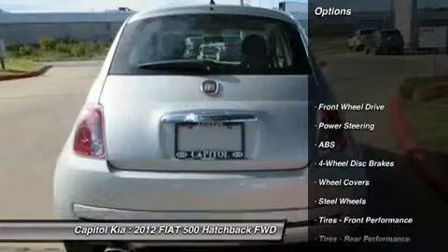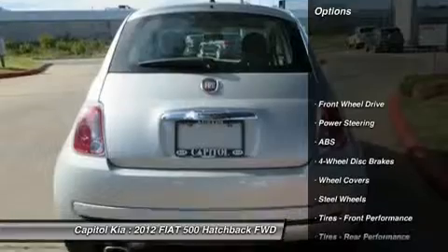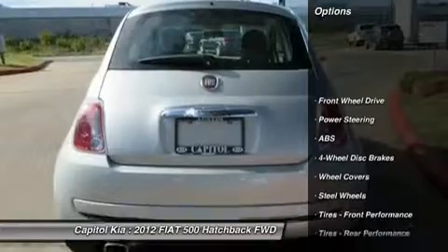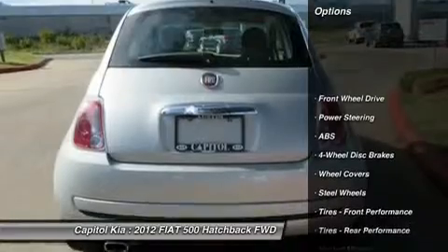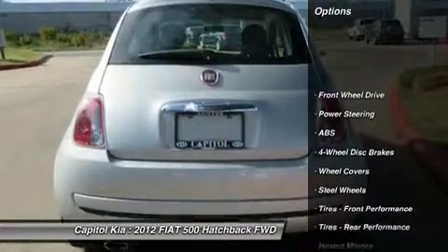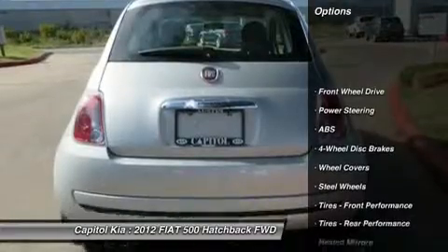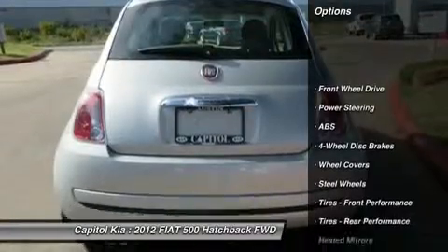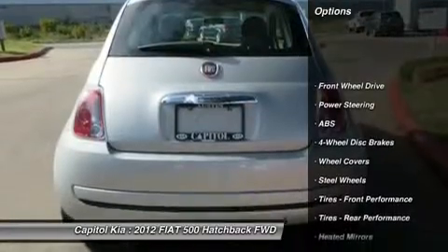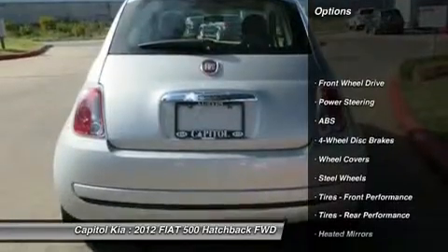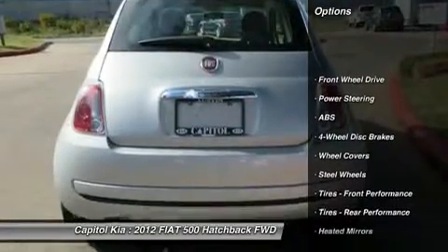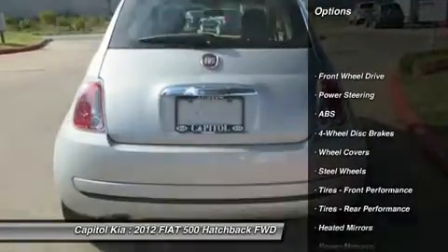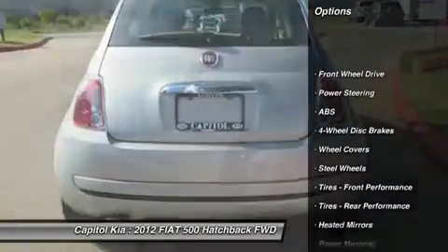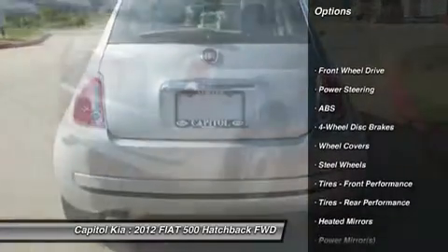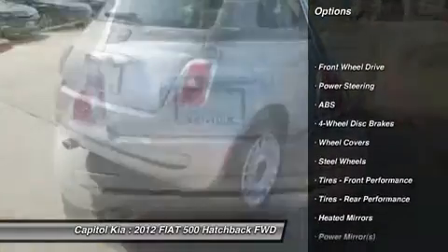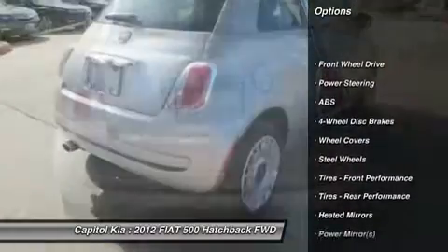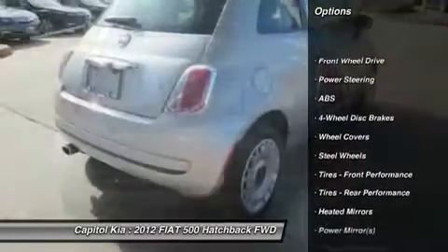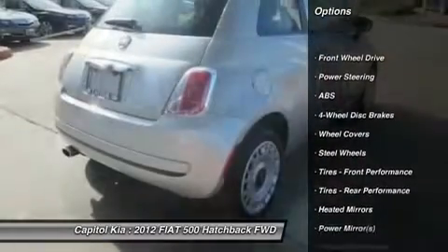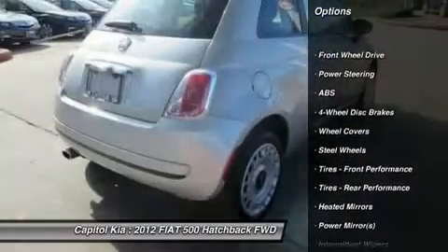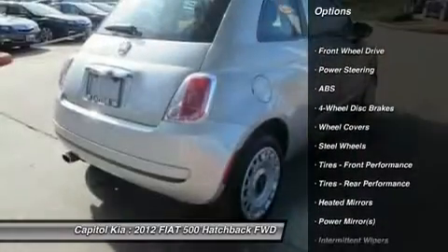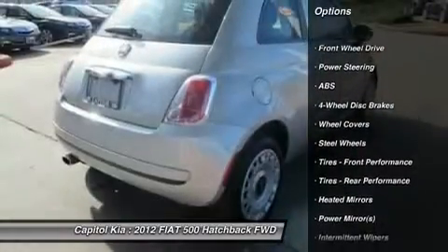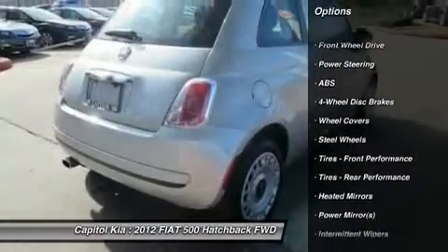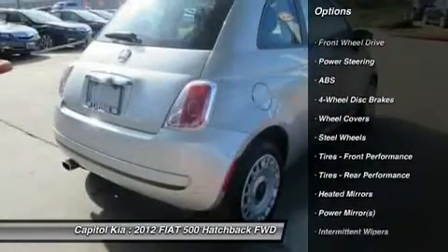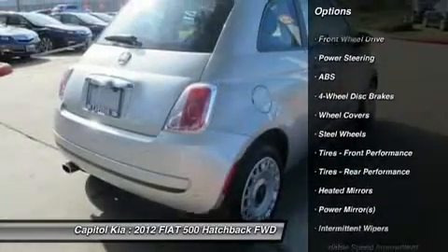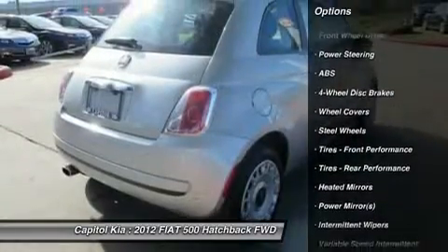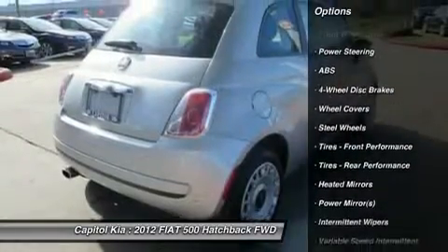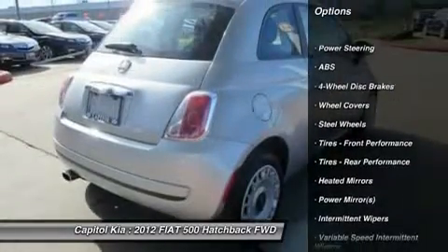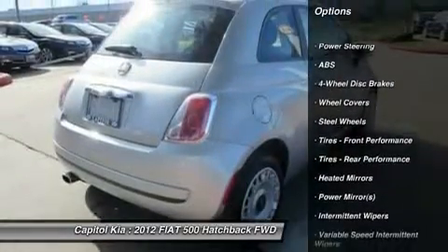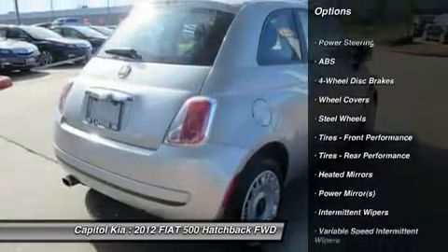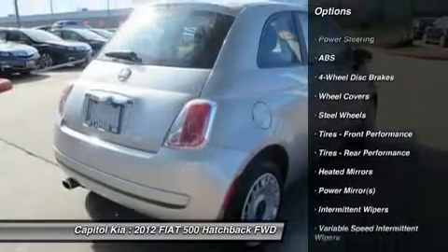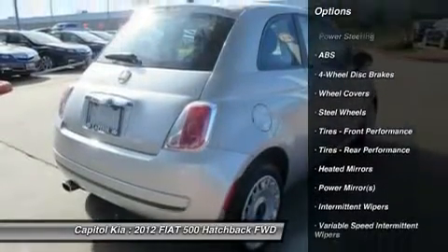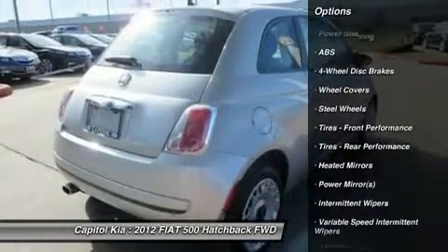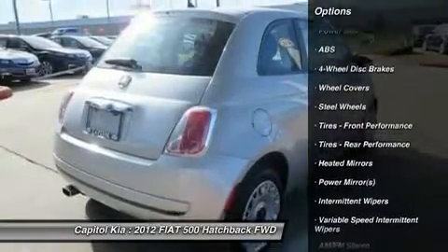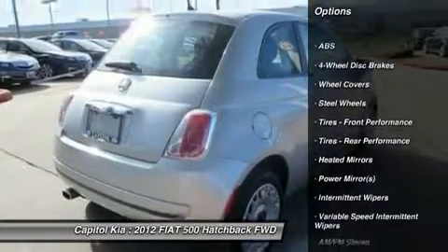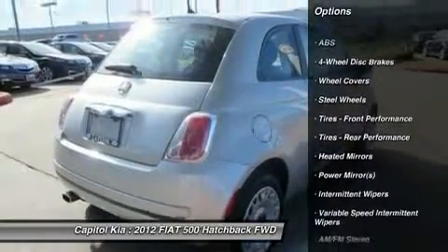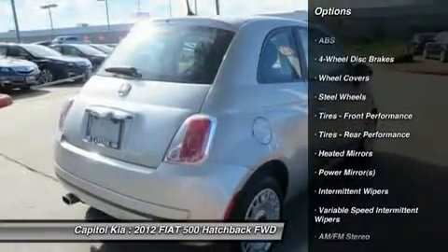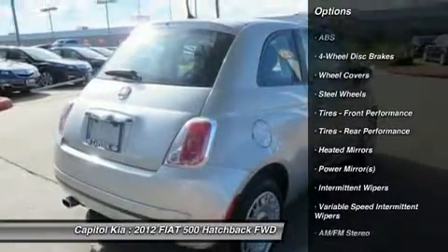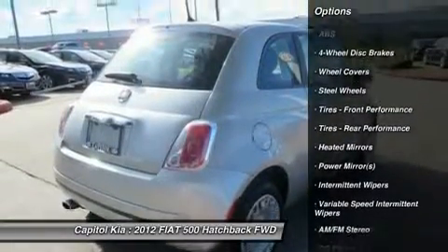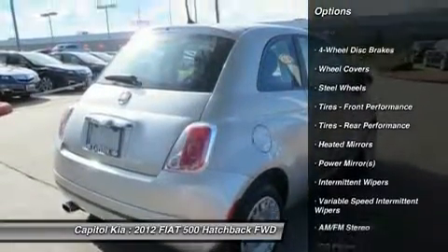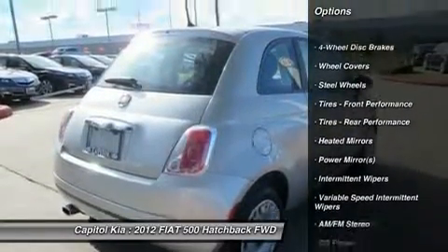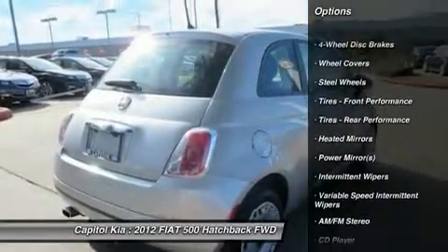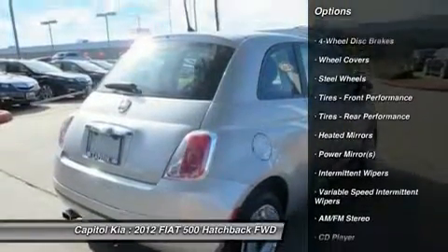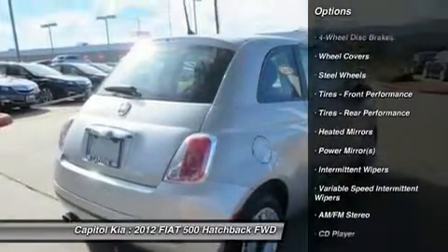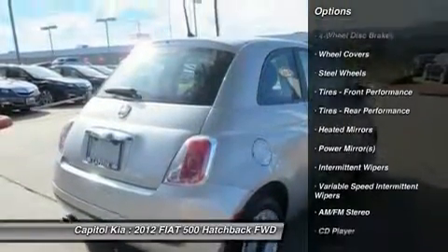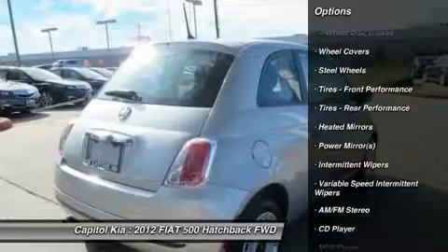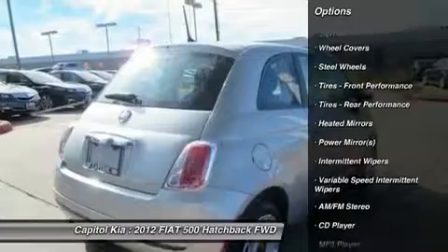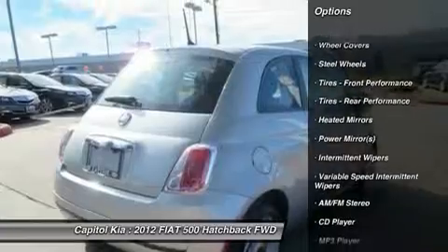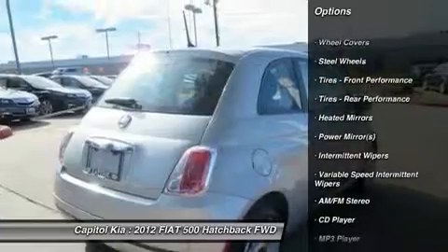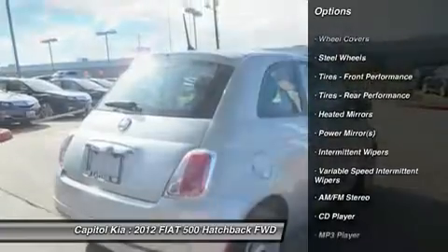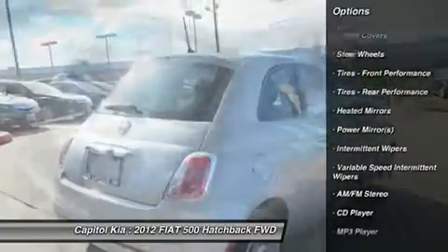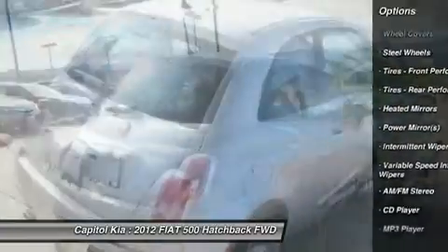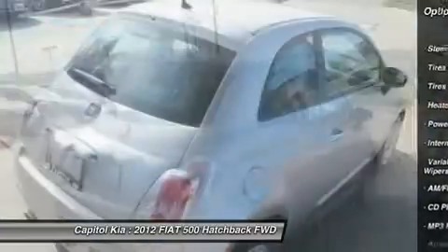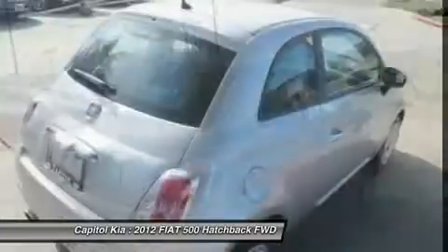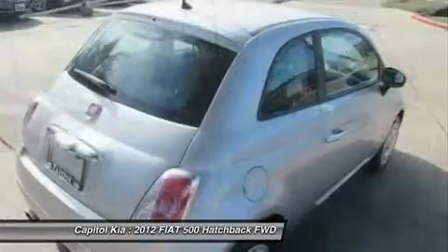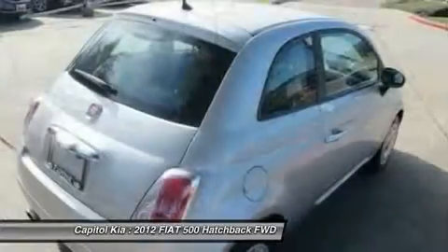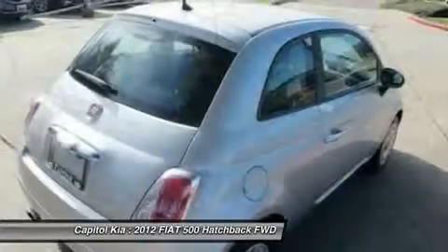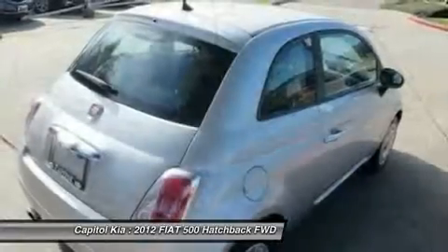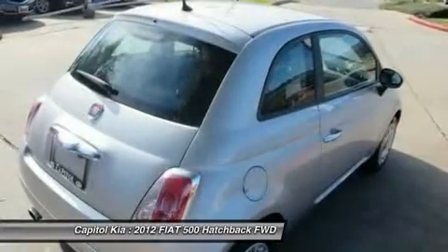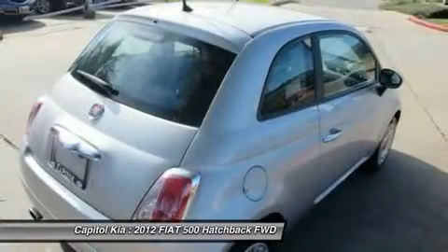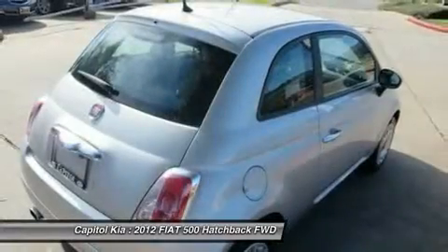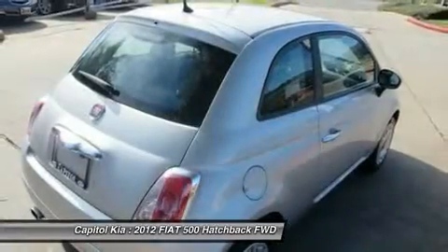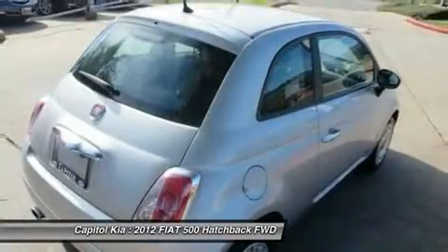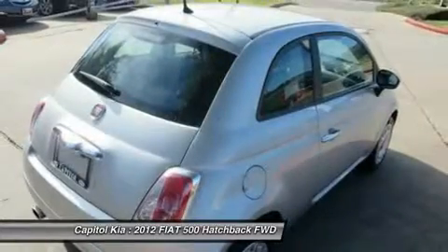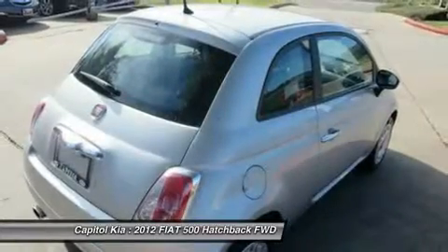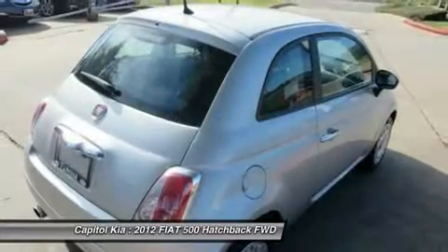This 2012 Fiat 500 has great acceleration and wonderful styling without sacrificing exceptional fuel economy.